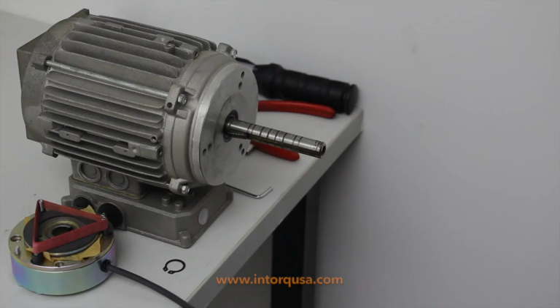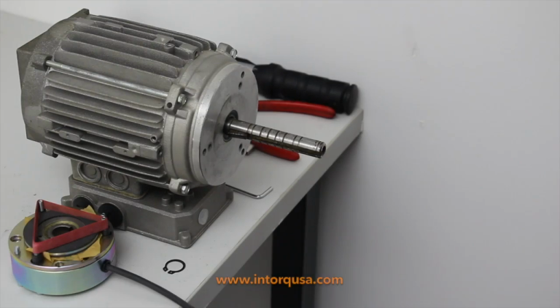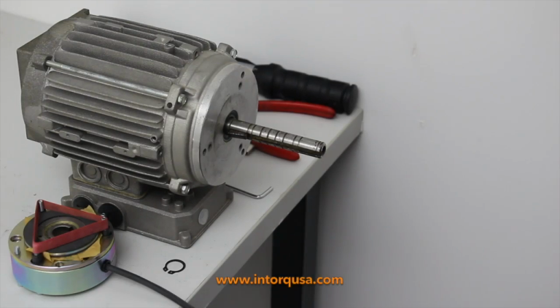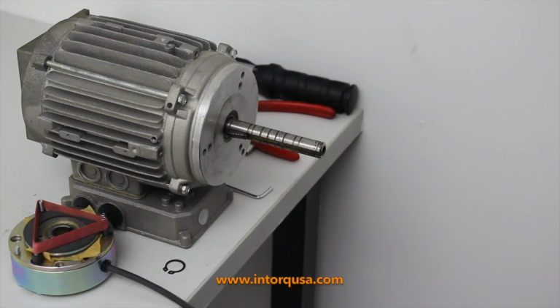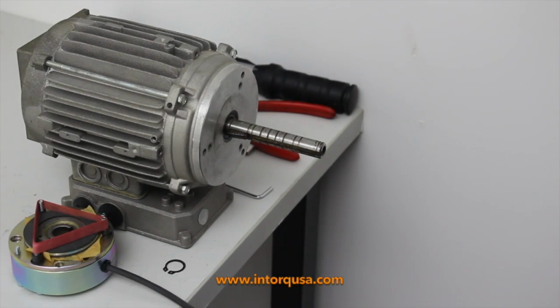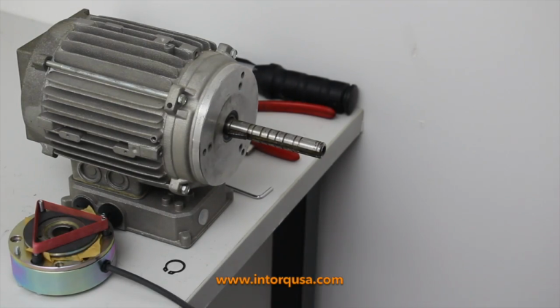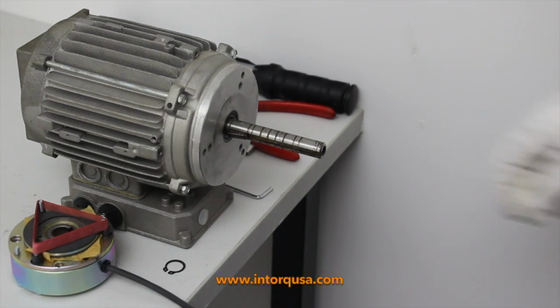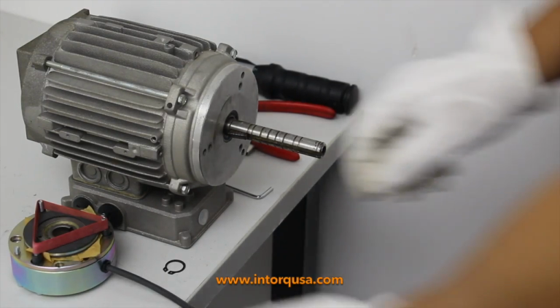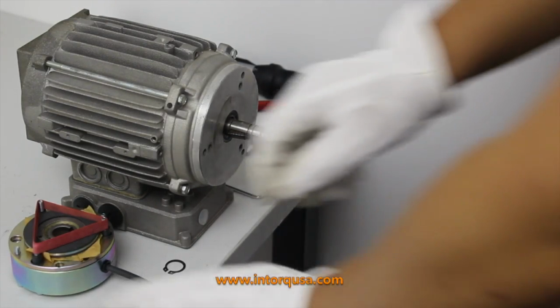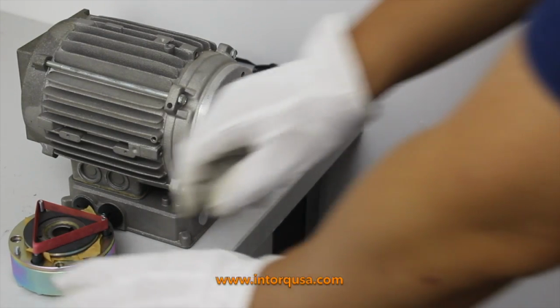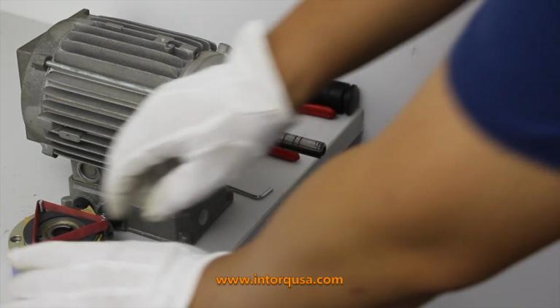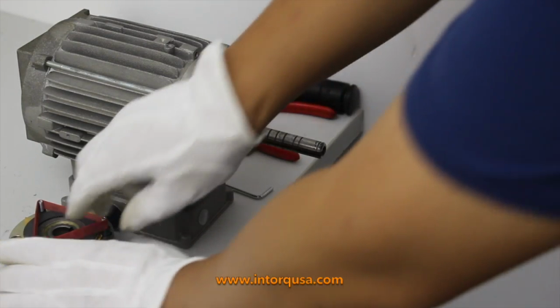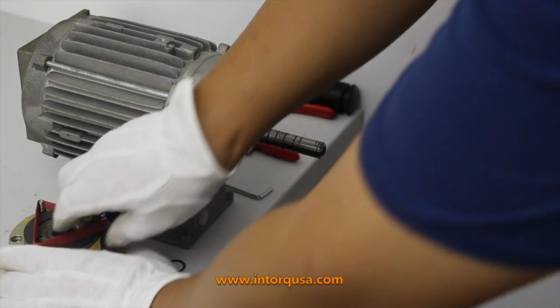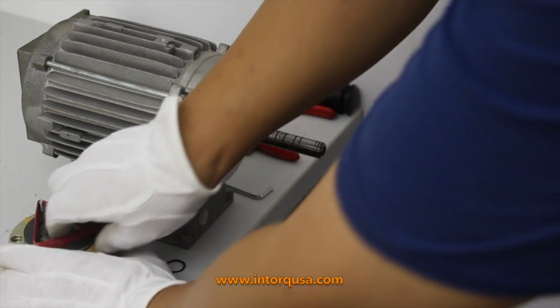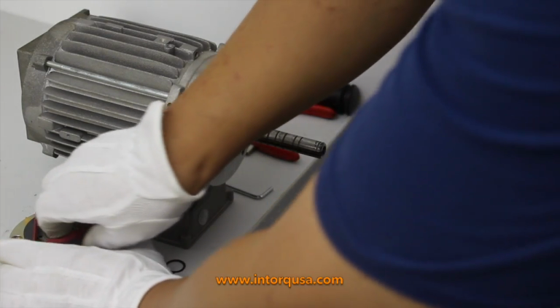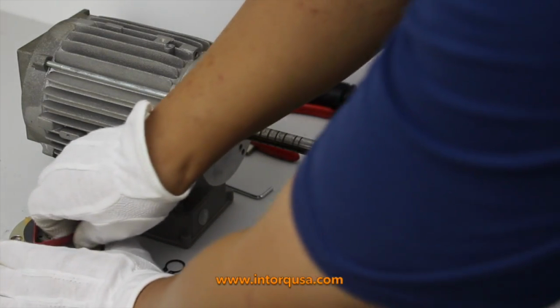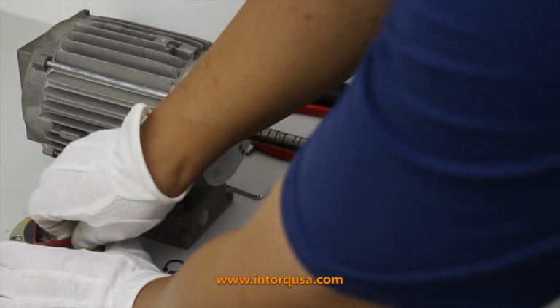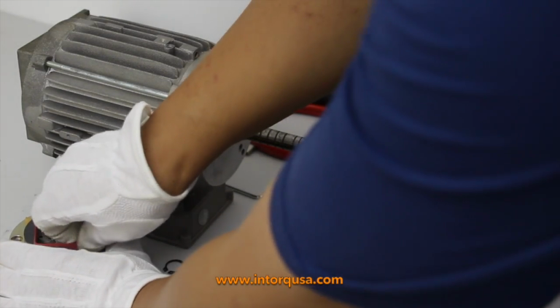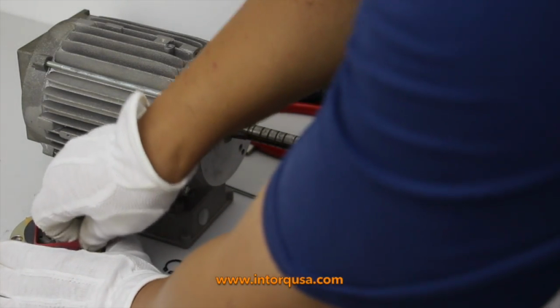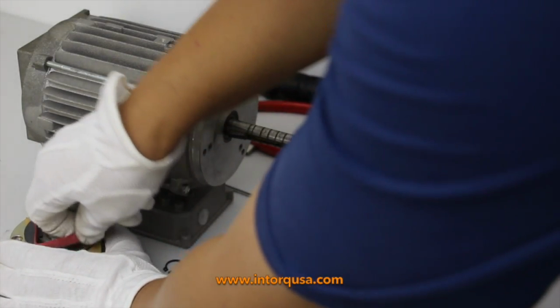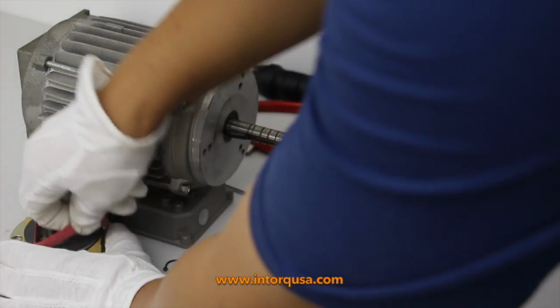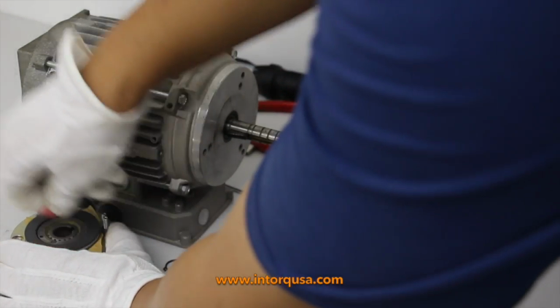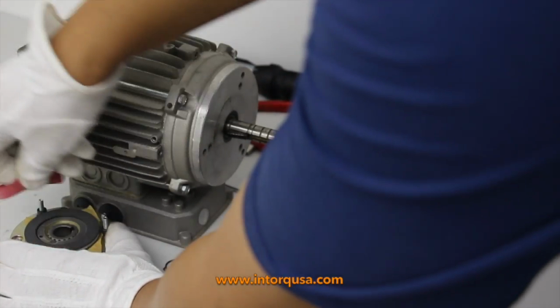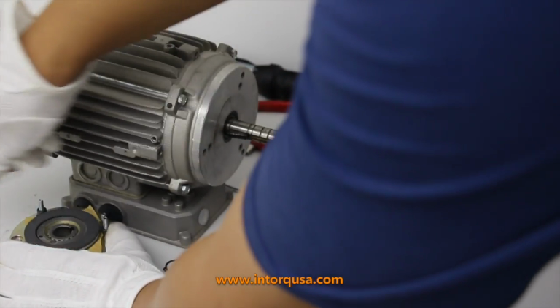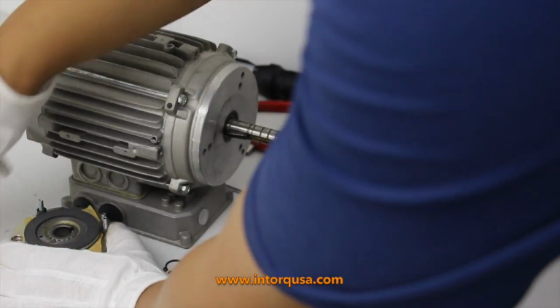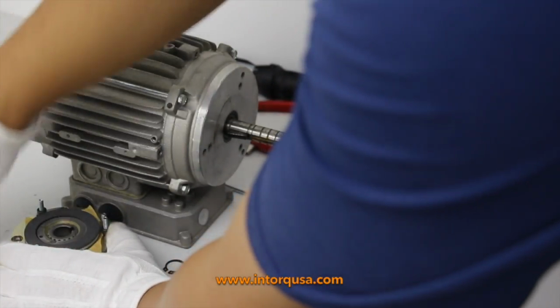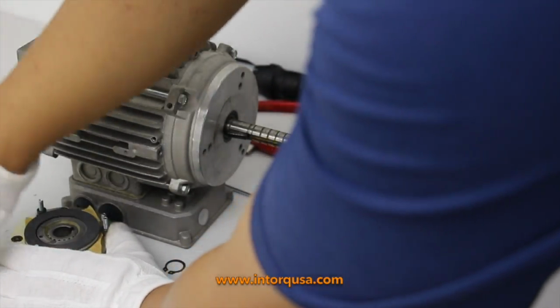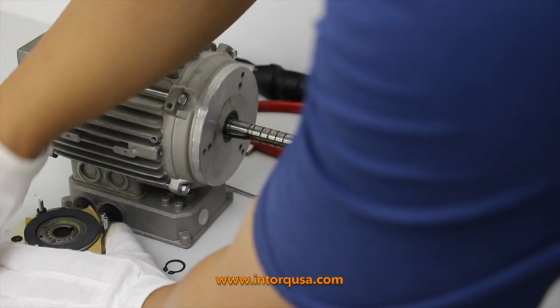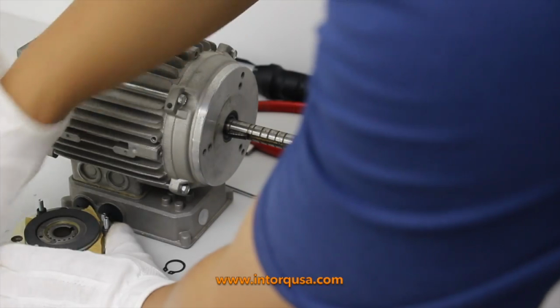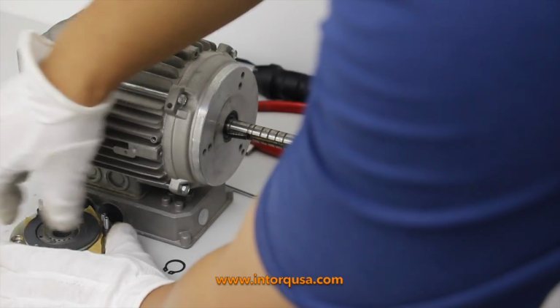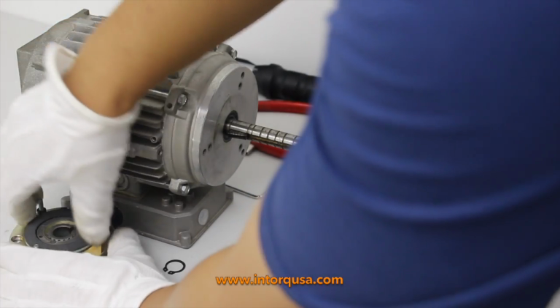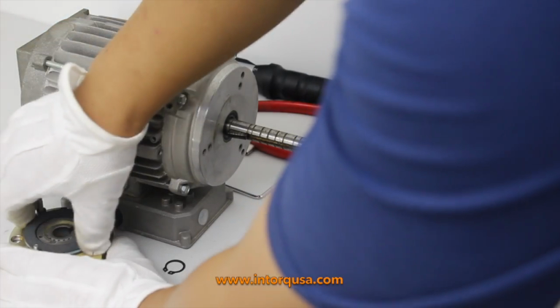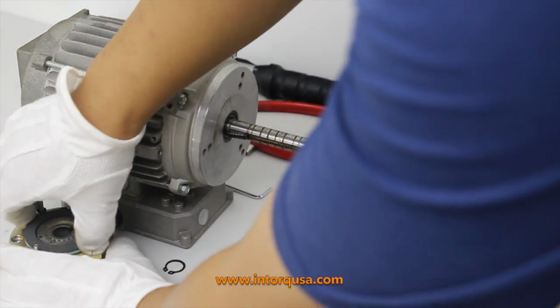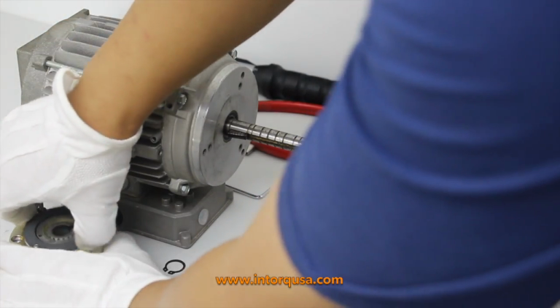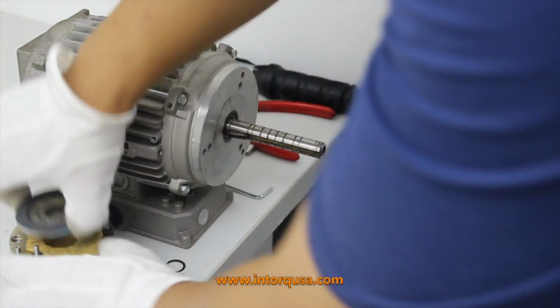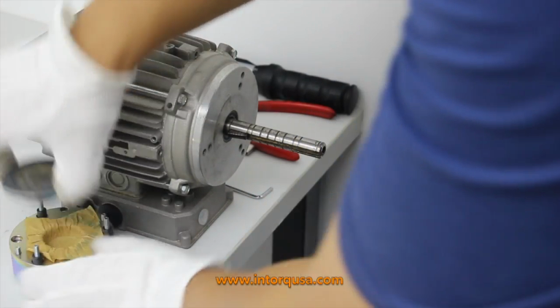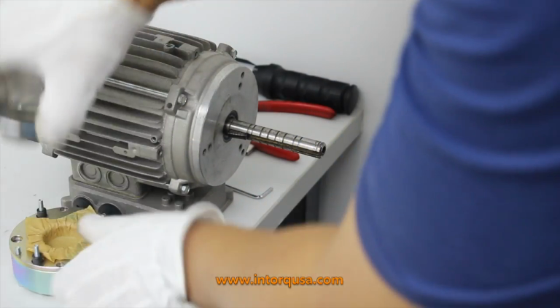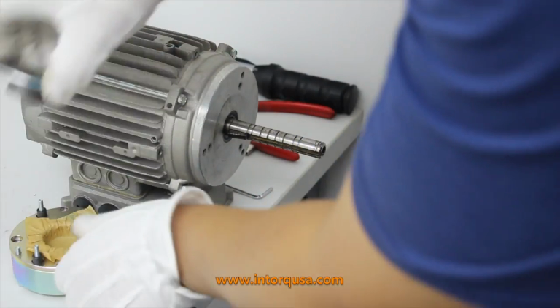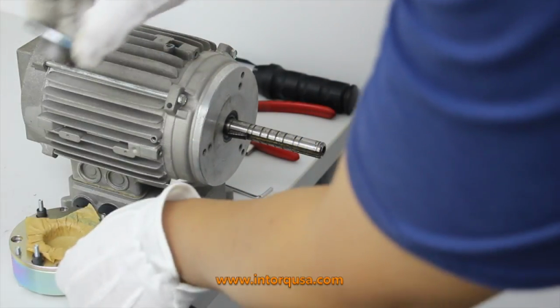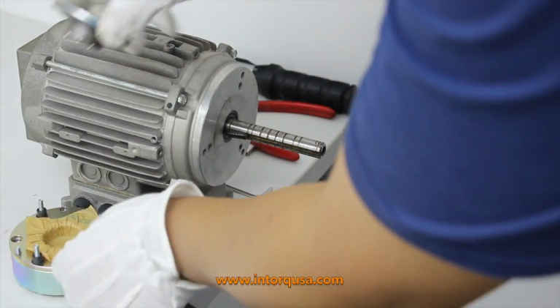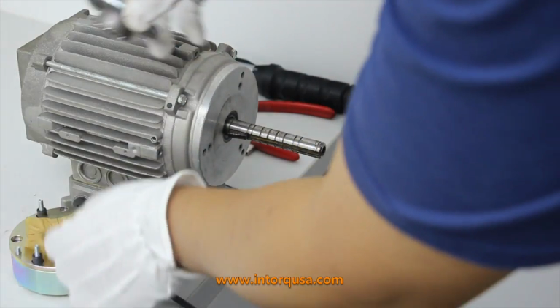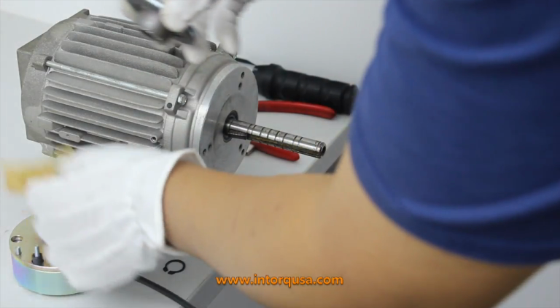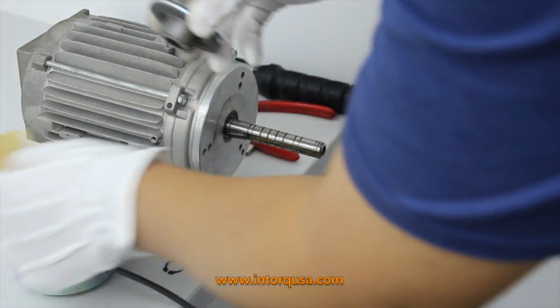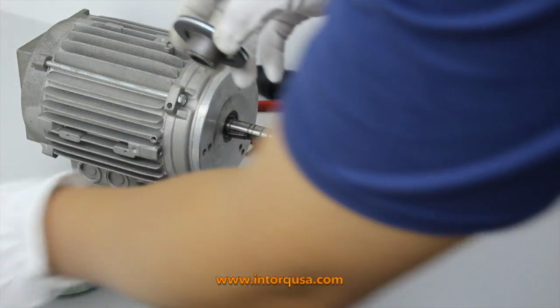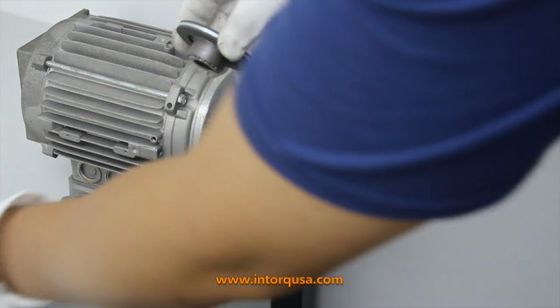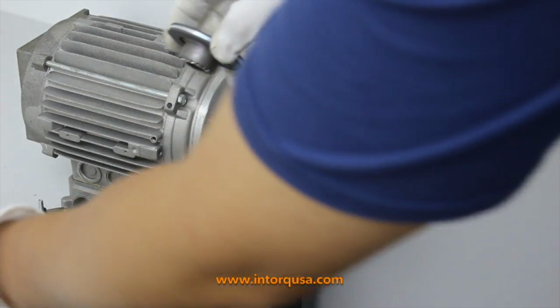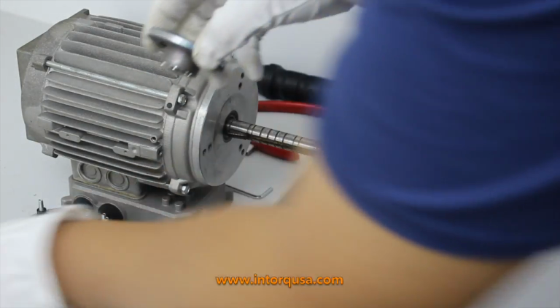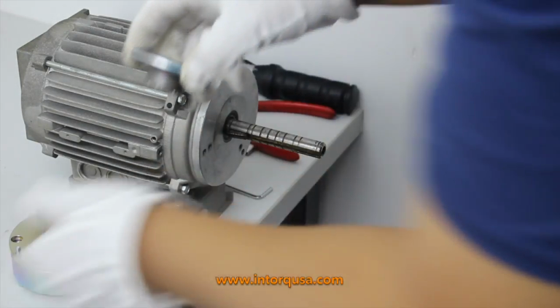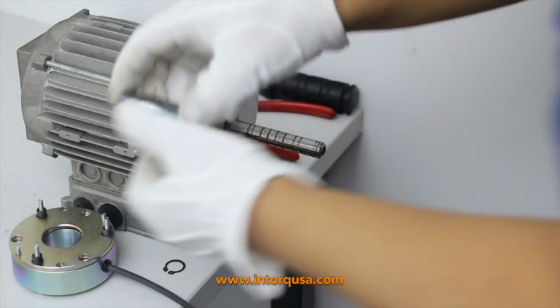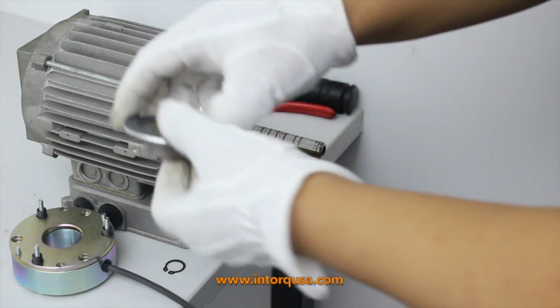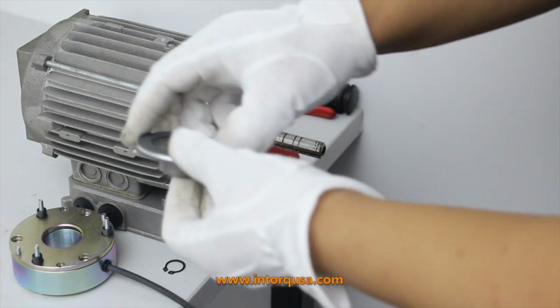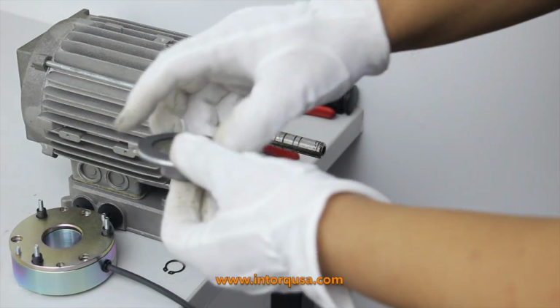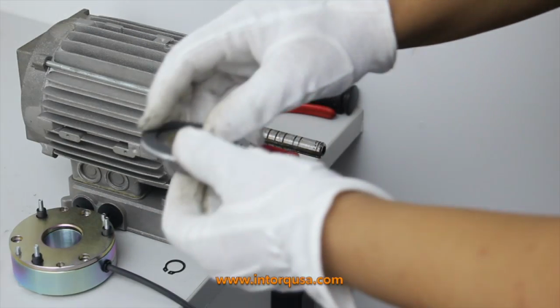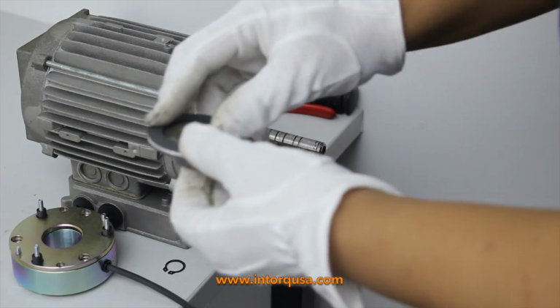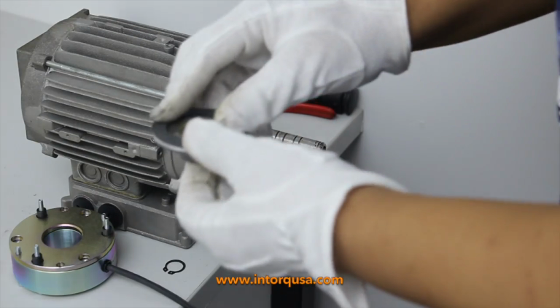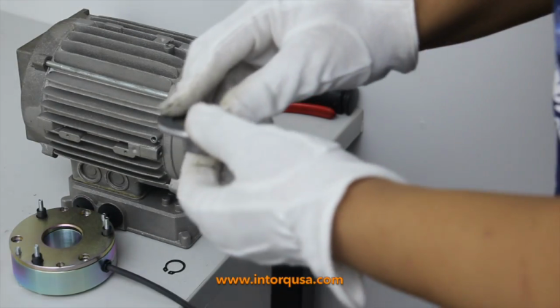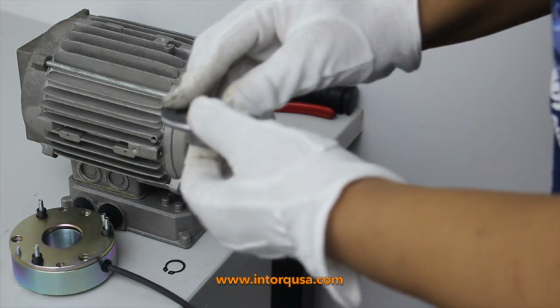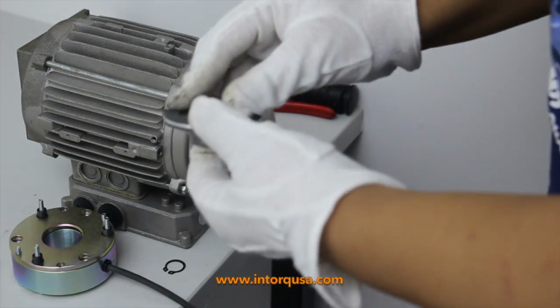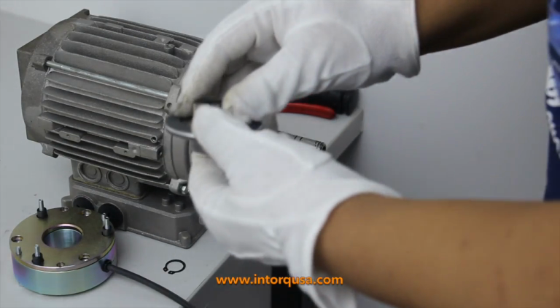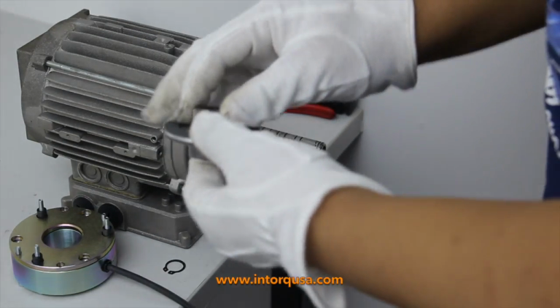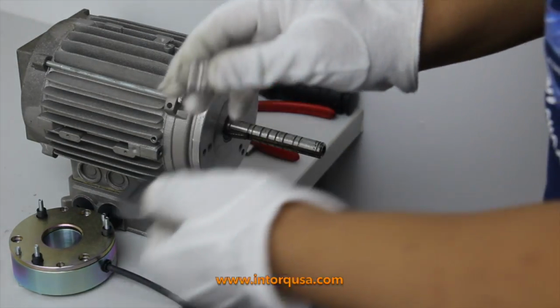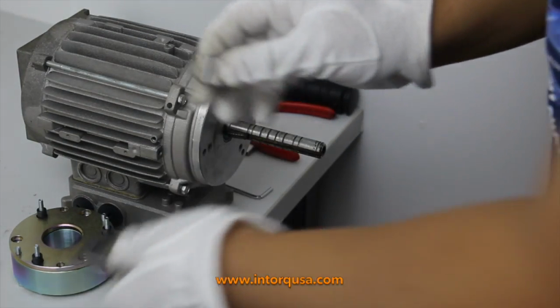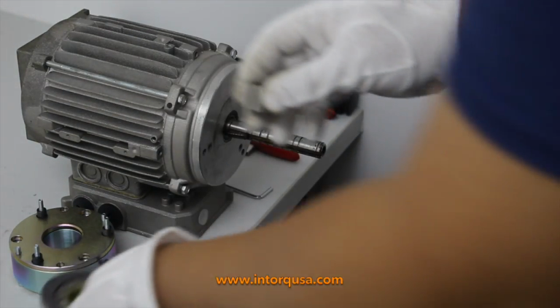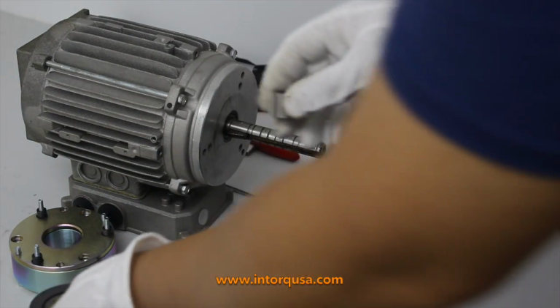You will start off by removing the rubber band and rust guard paper without touching the friction surface of the rotor.